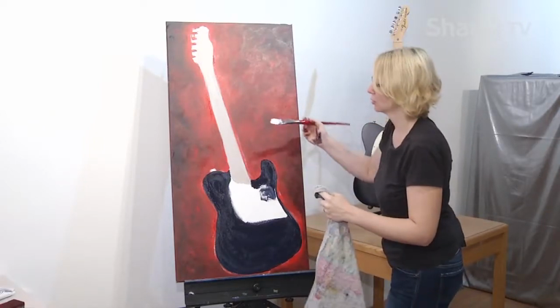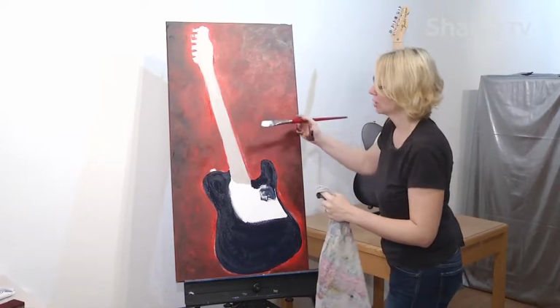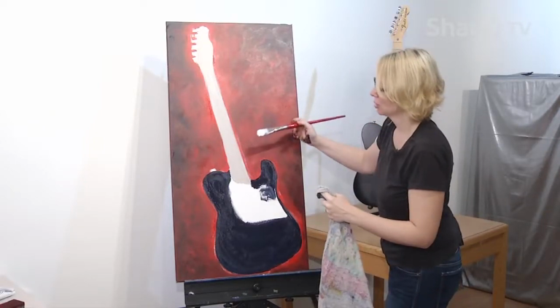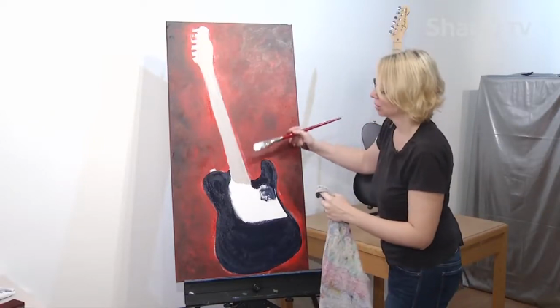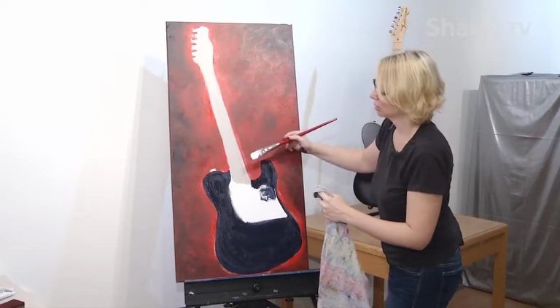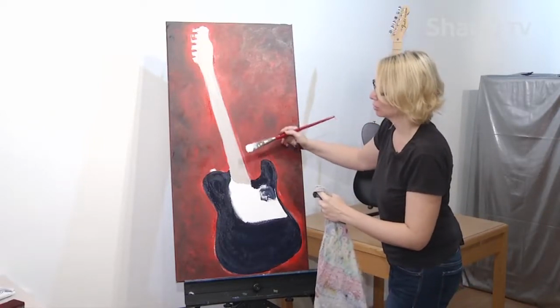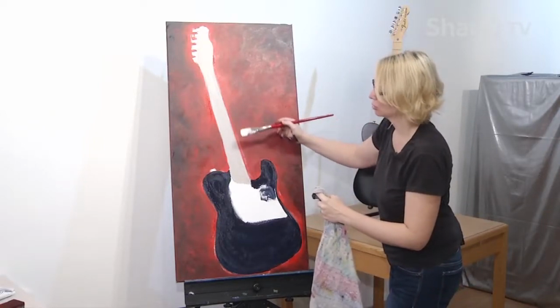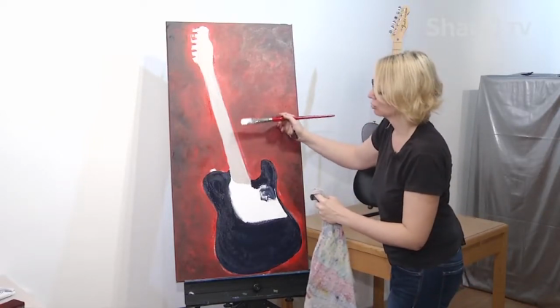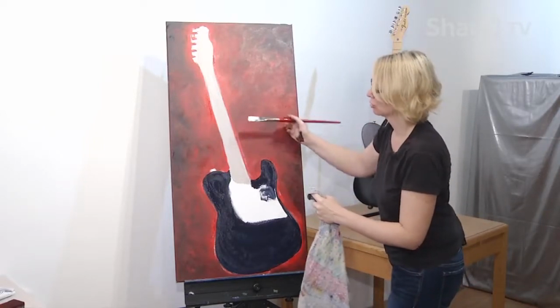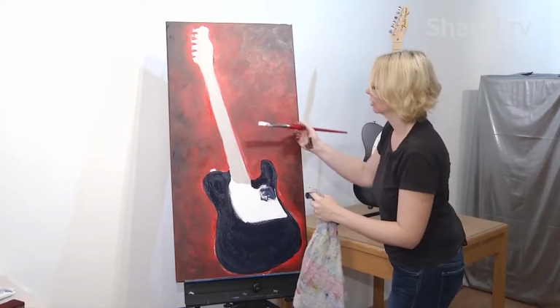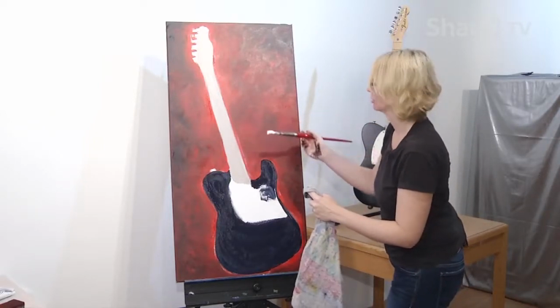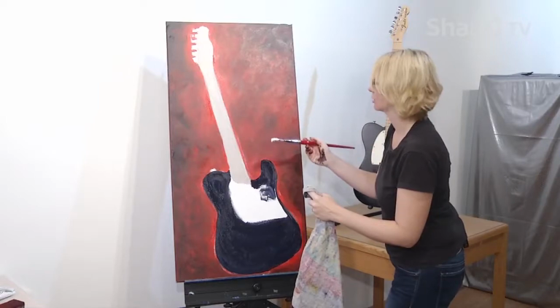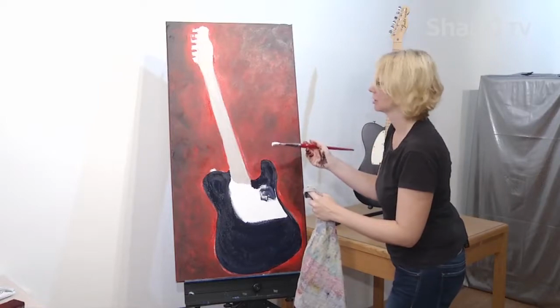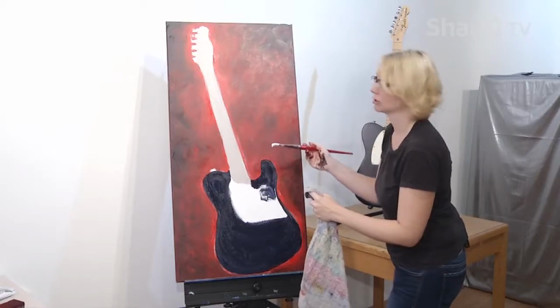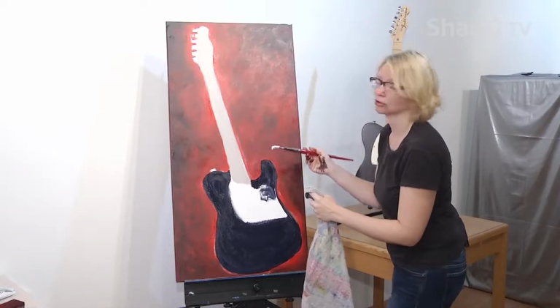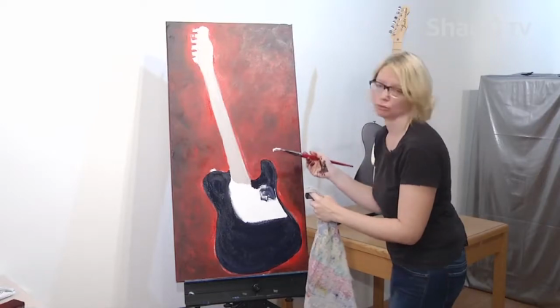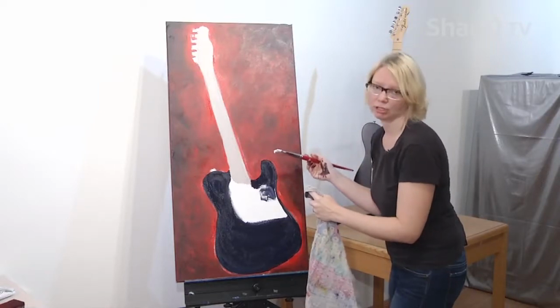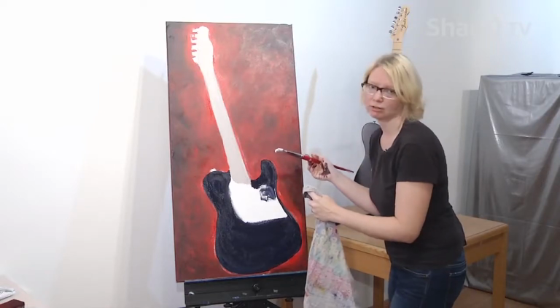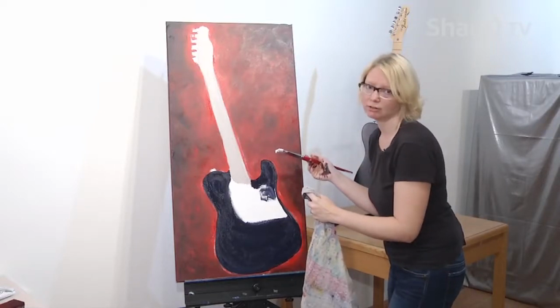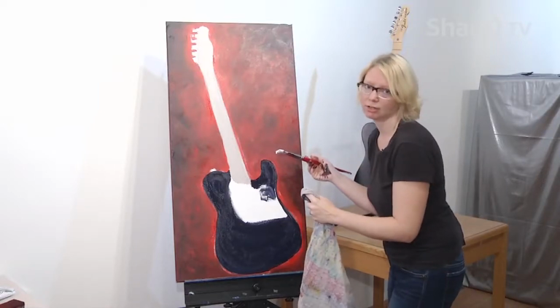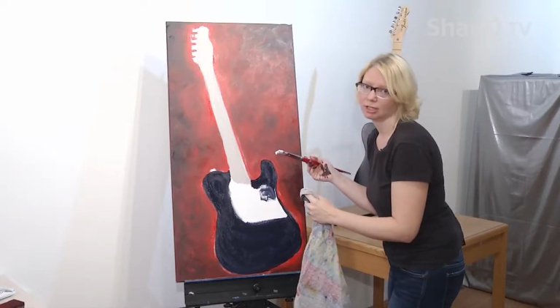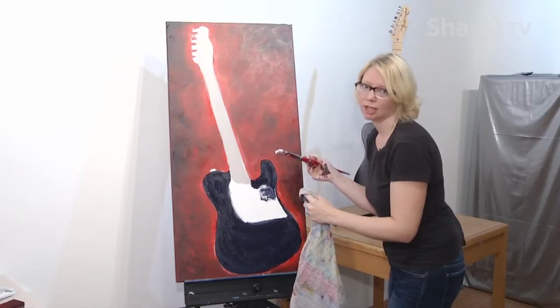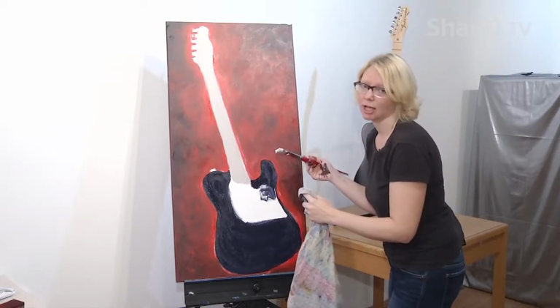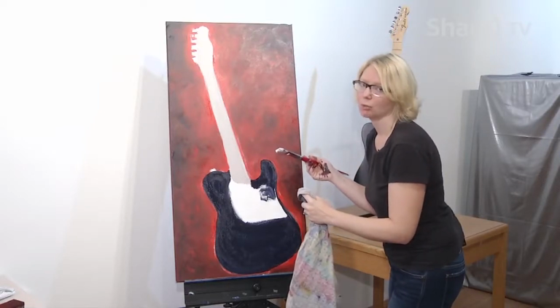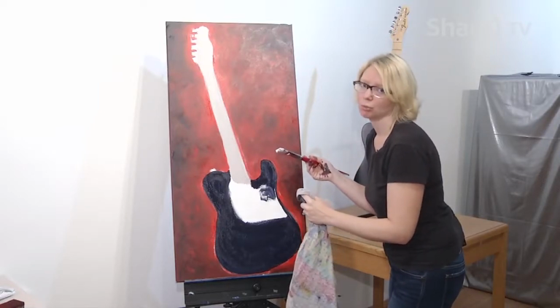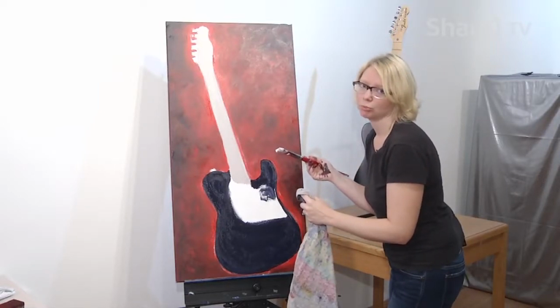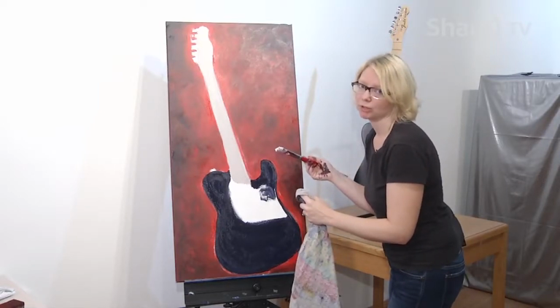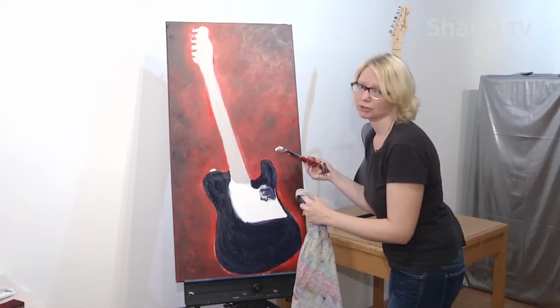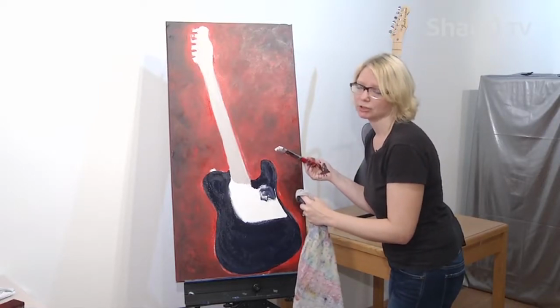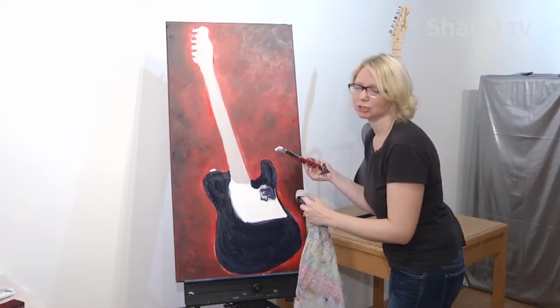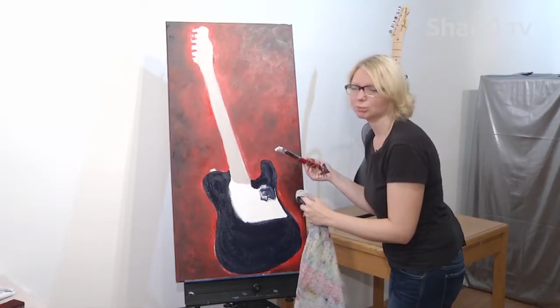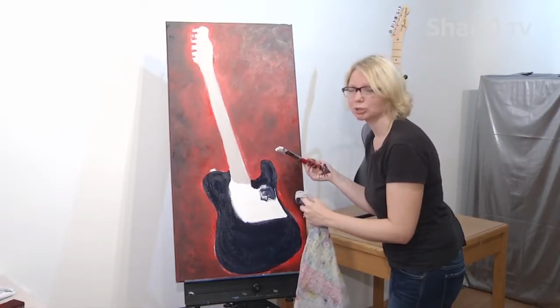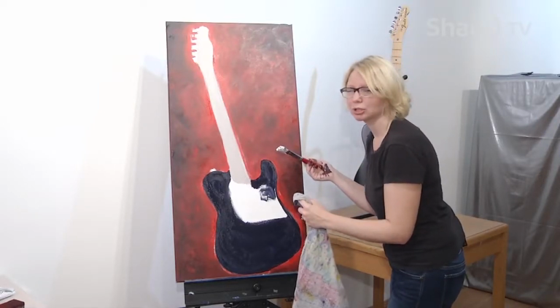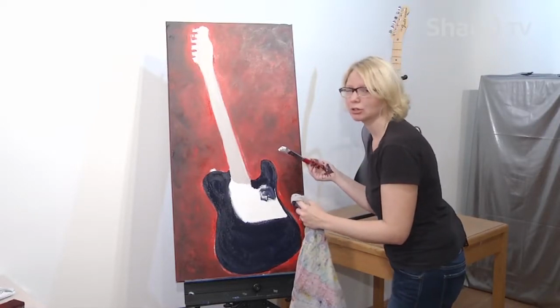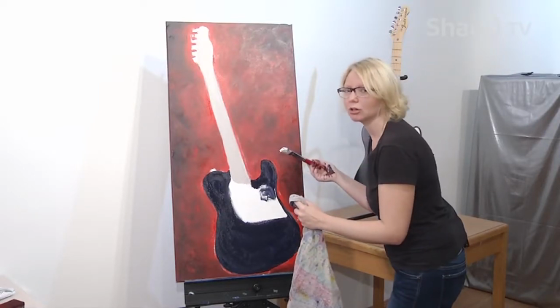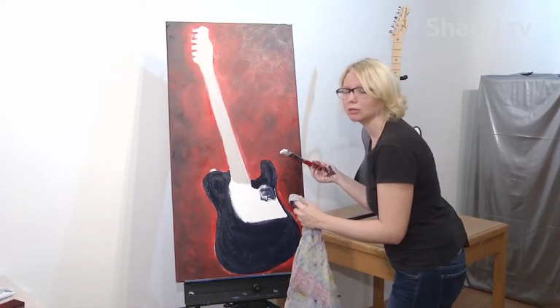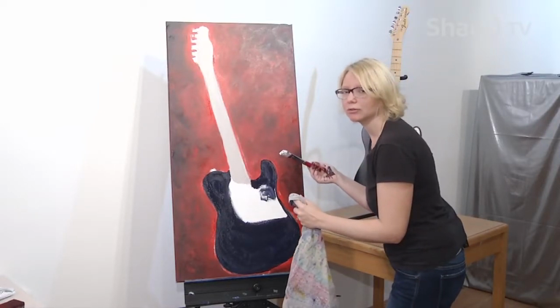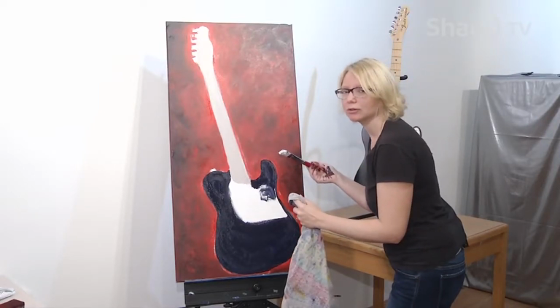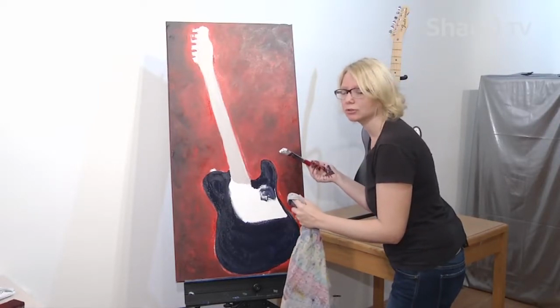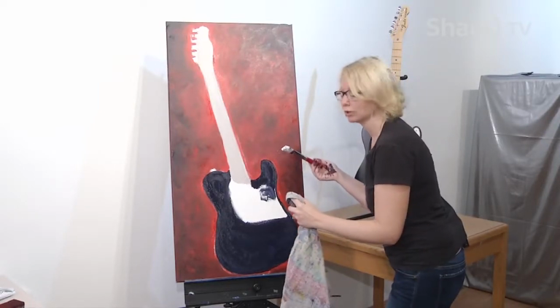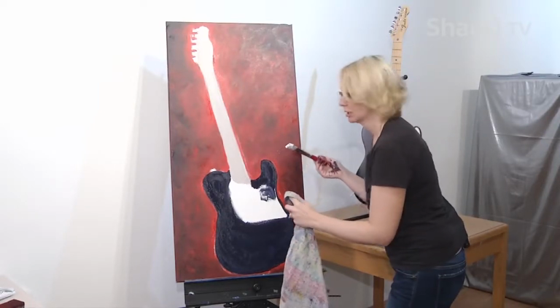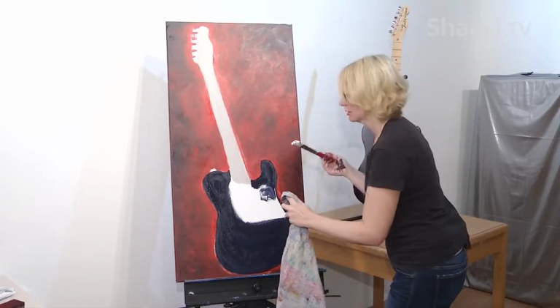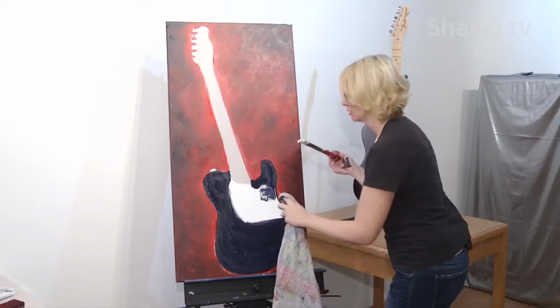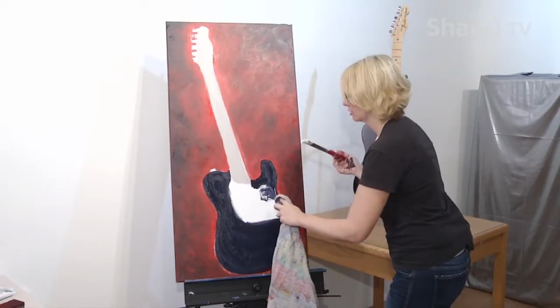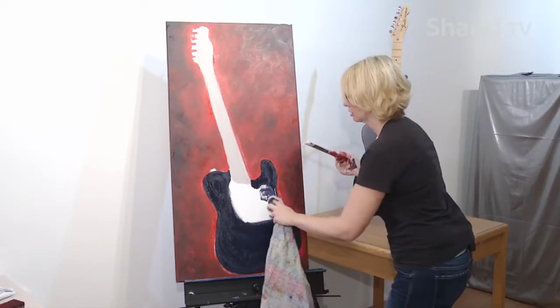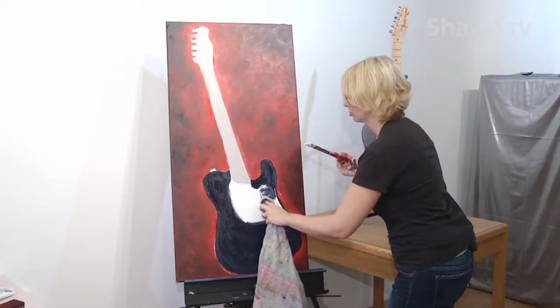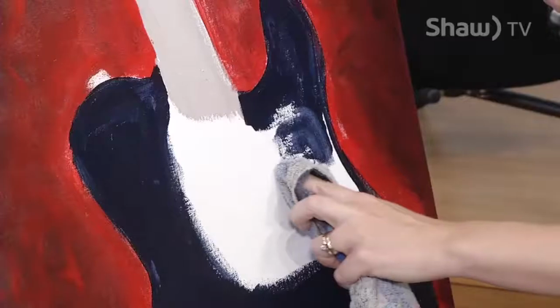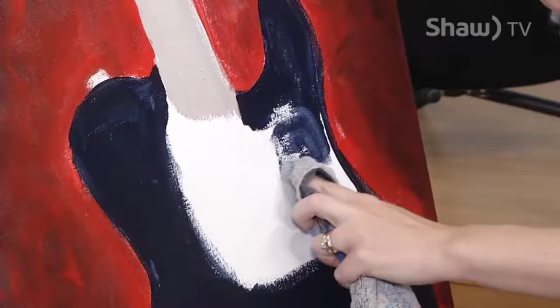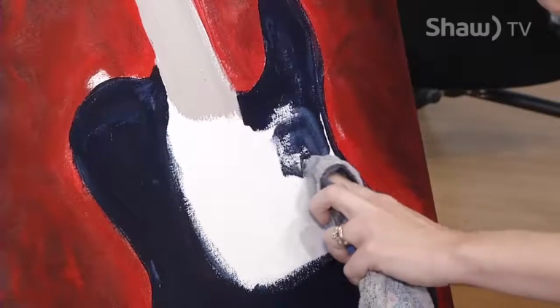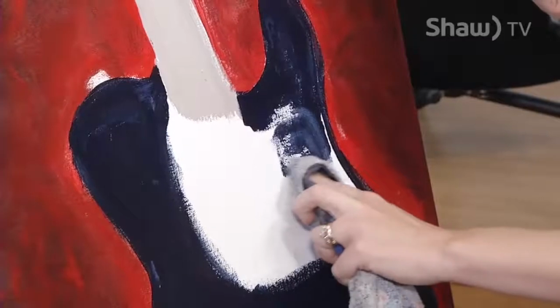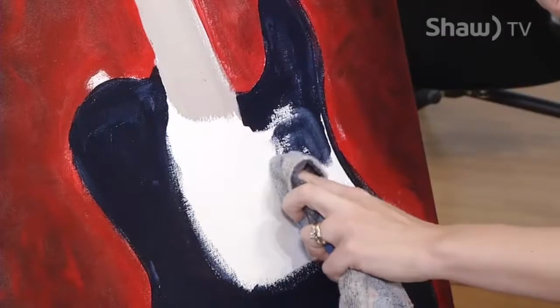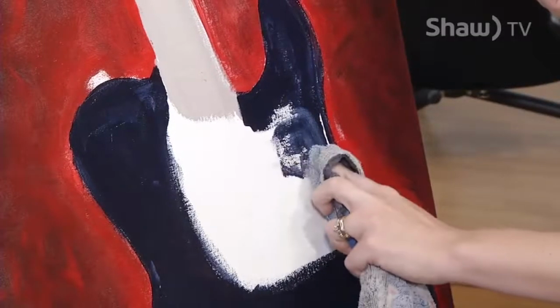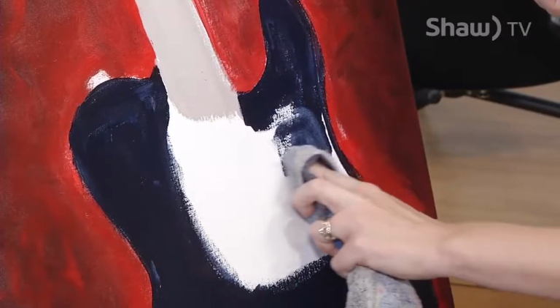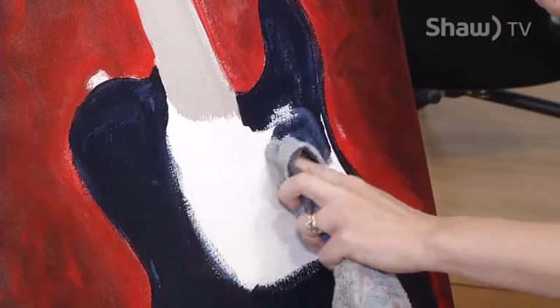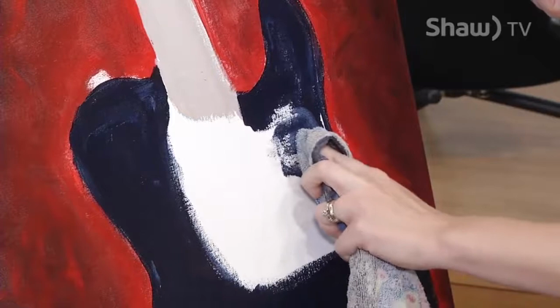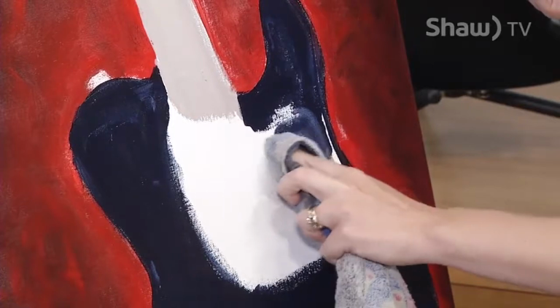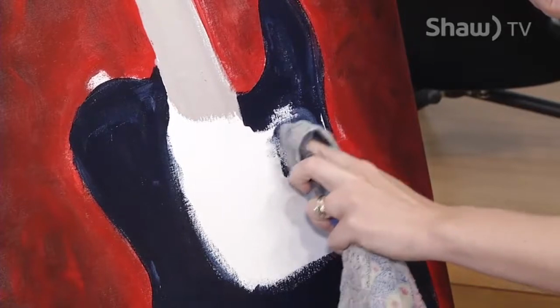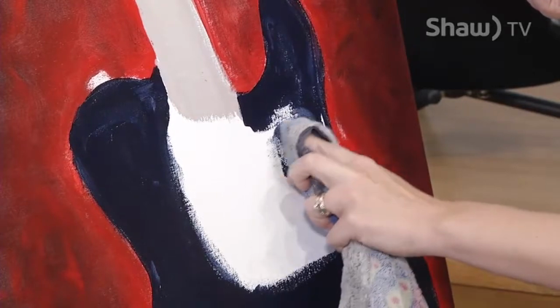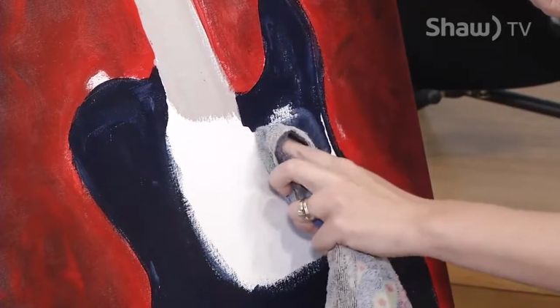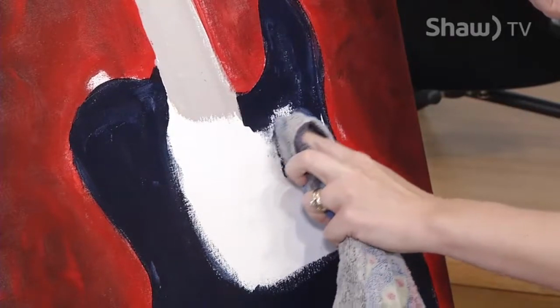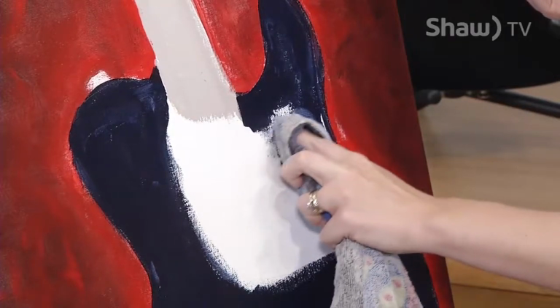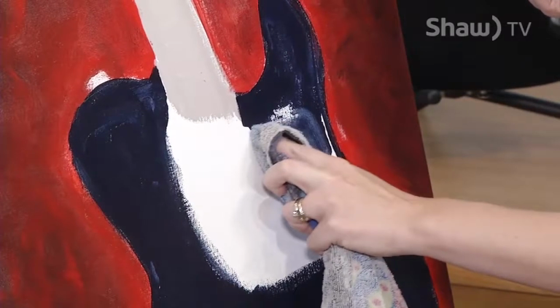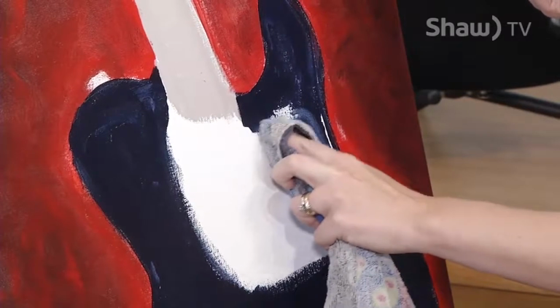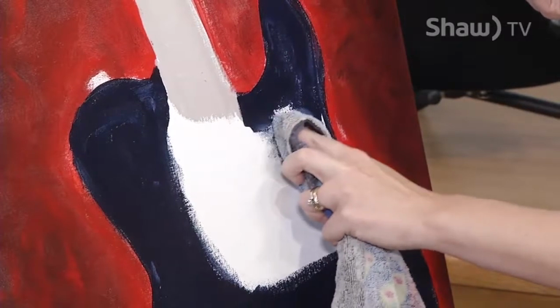So when I go to do things like the strings, I won't necessarily put in all of the strings — I'll just put in an impression that they're there.